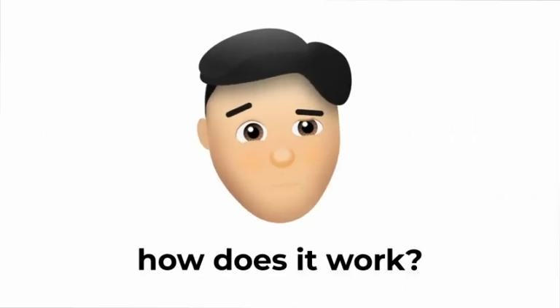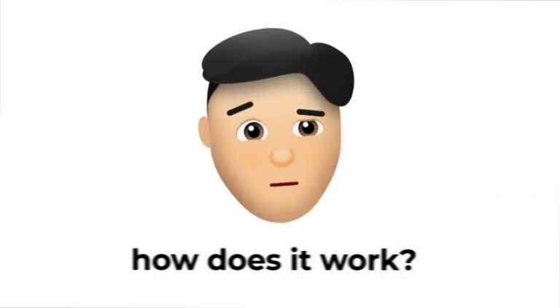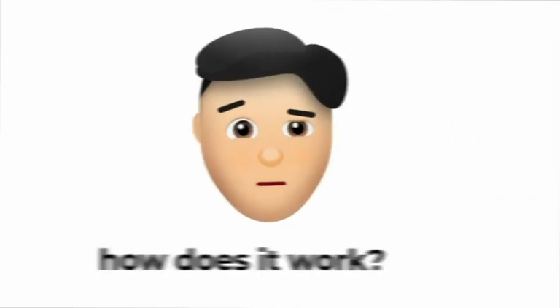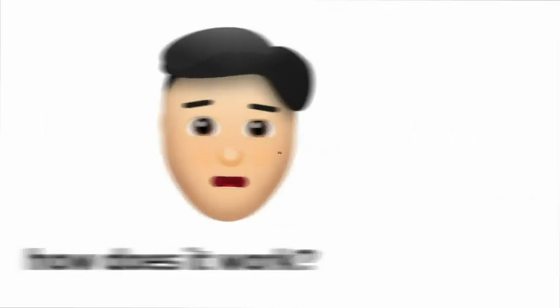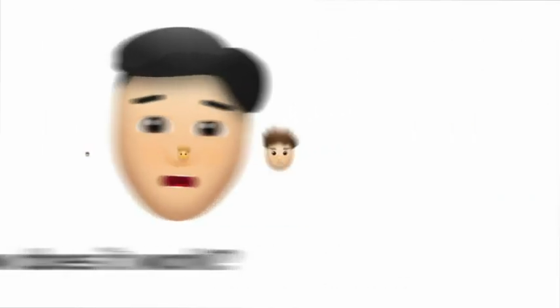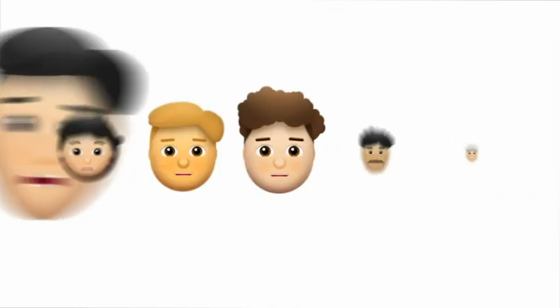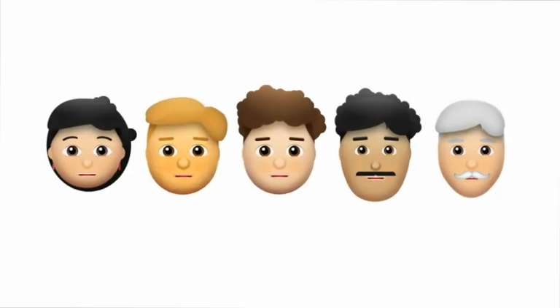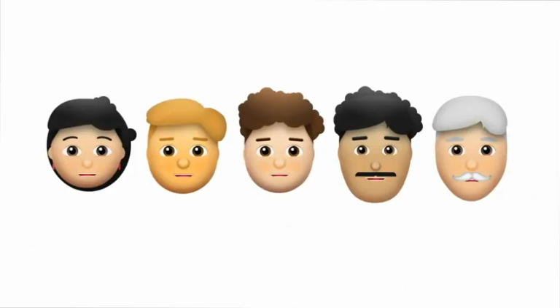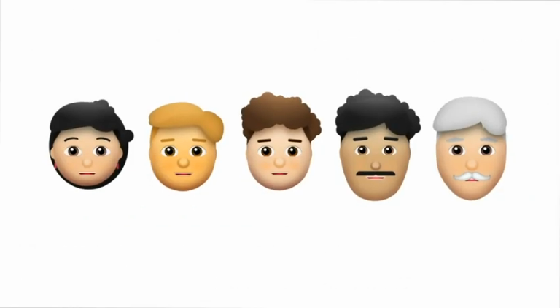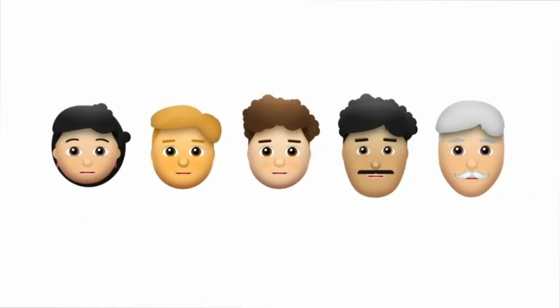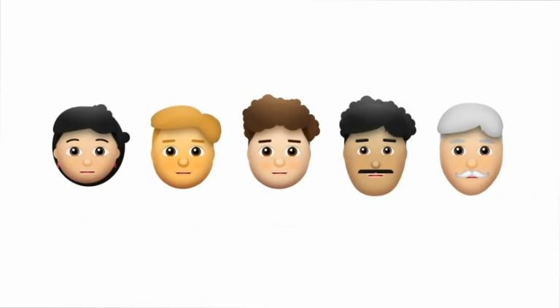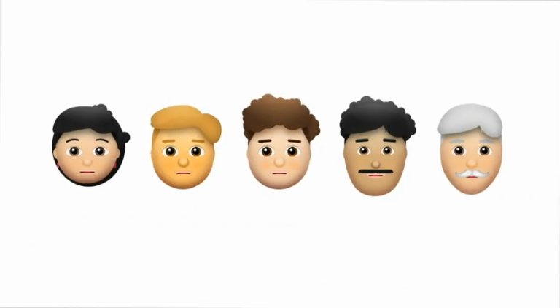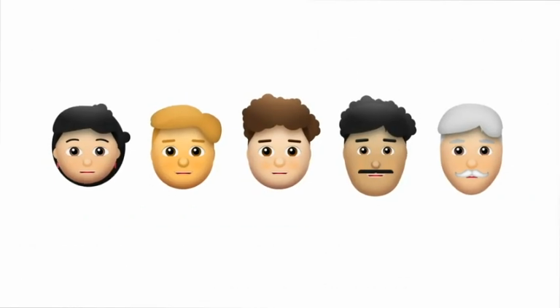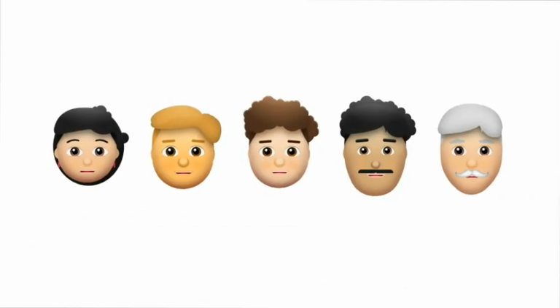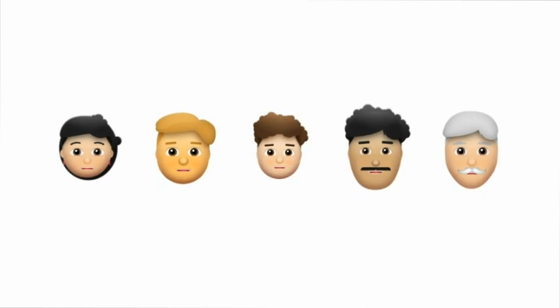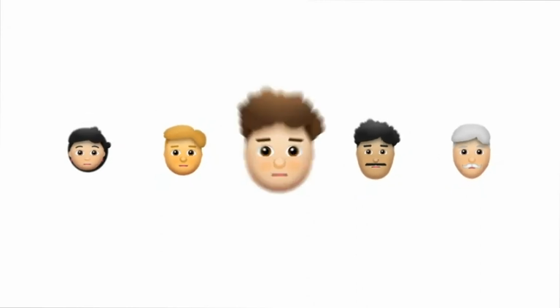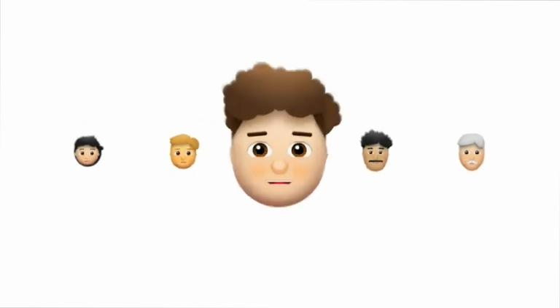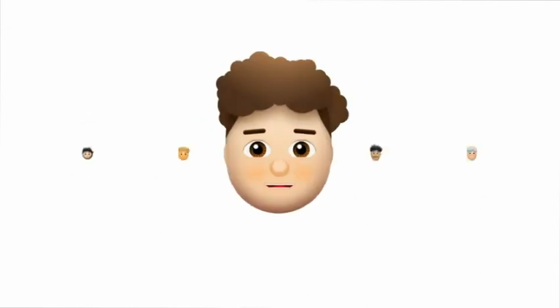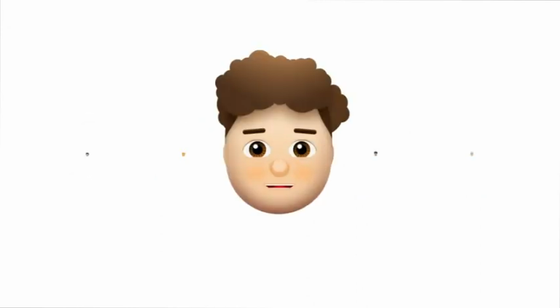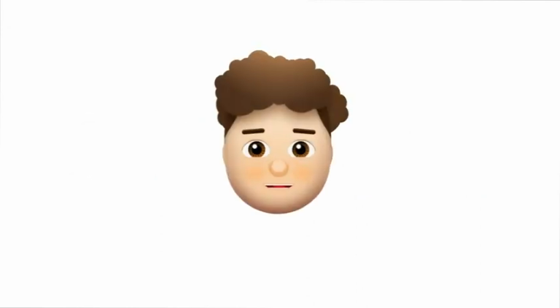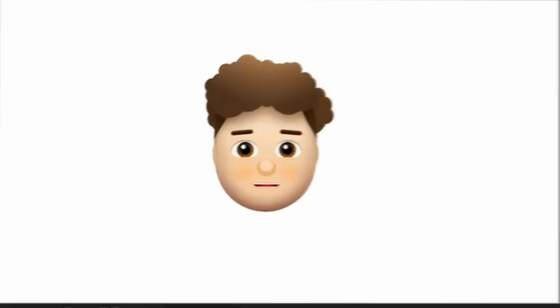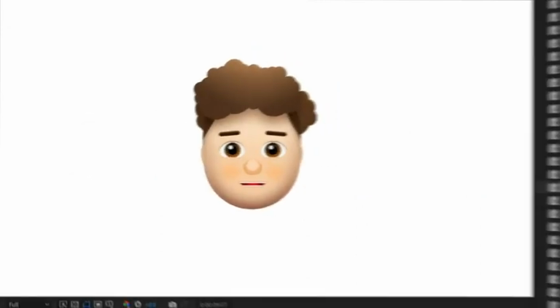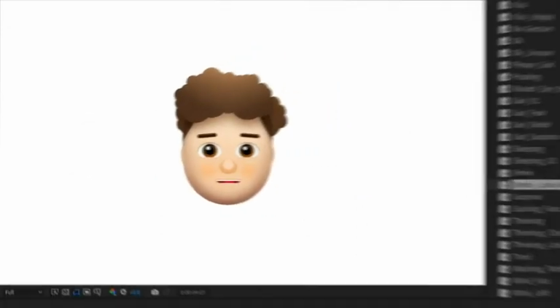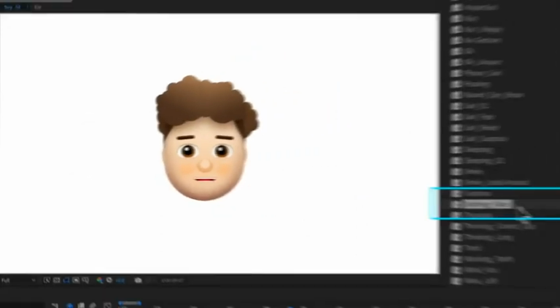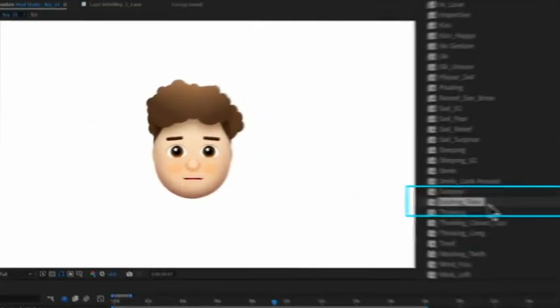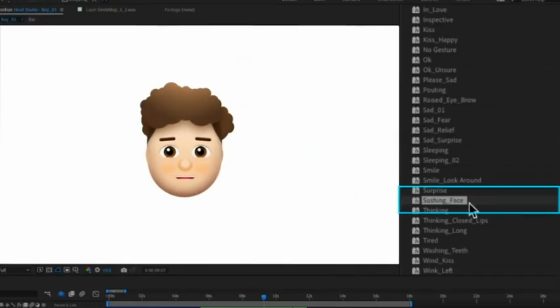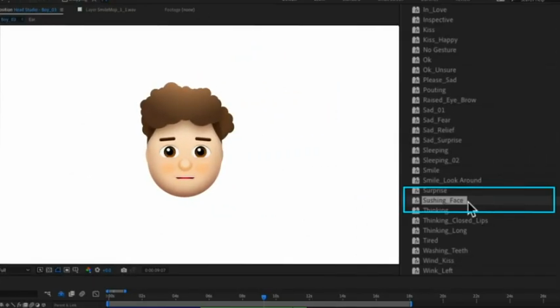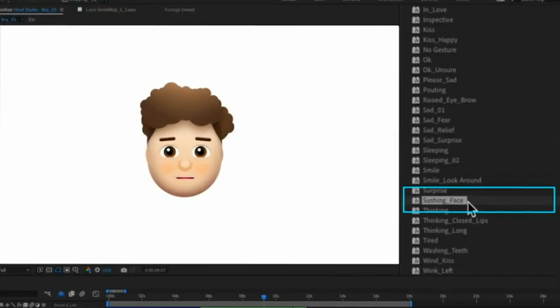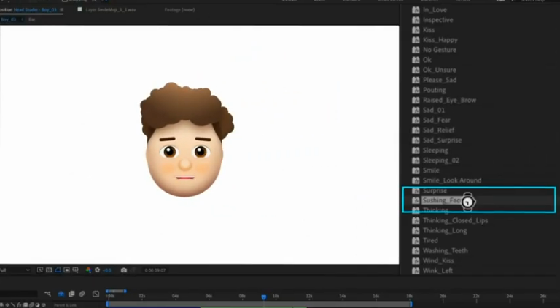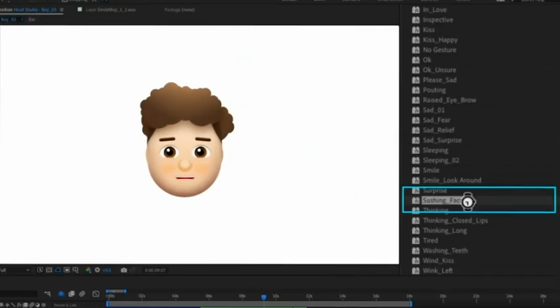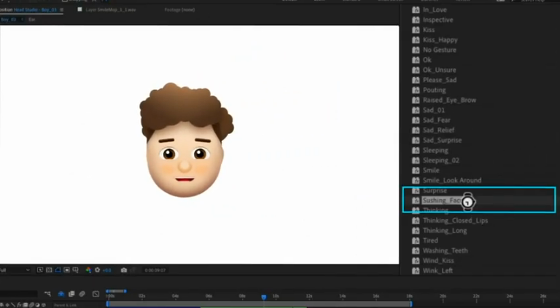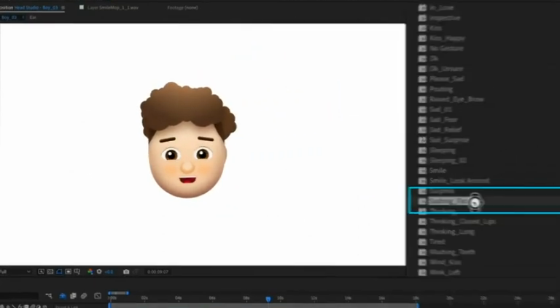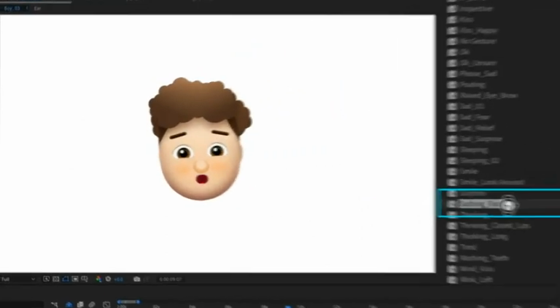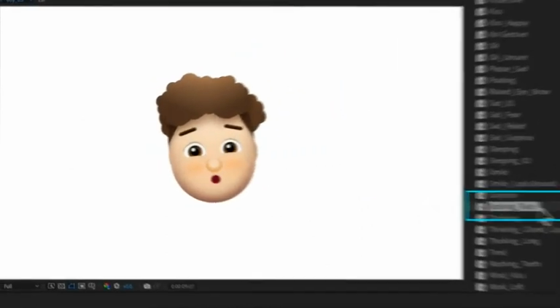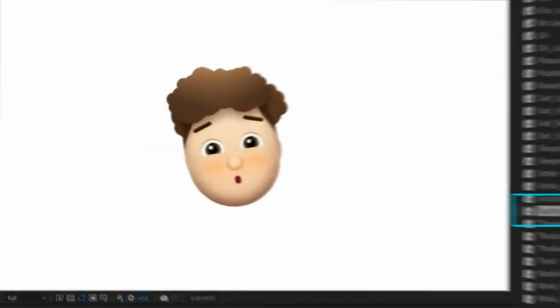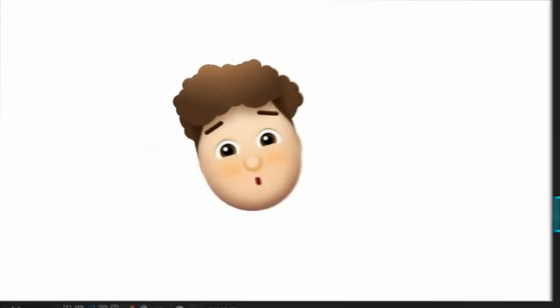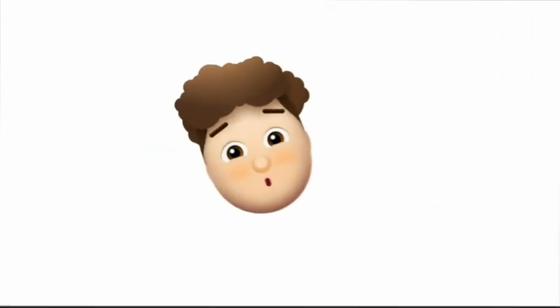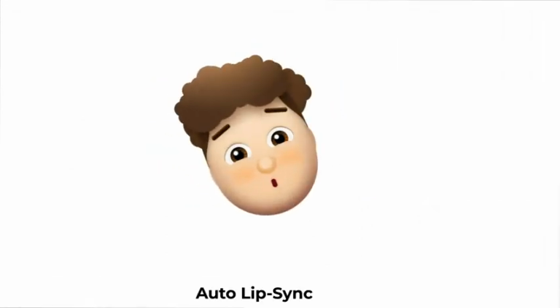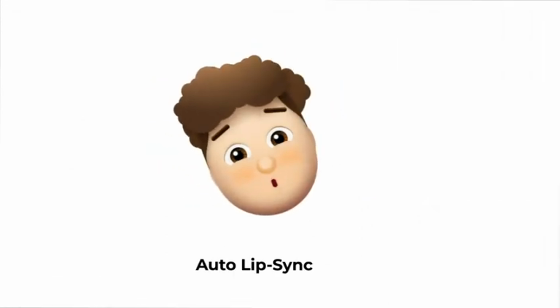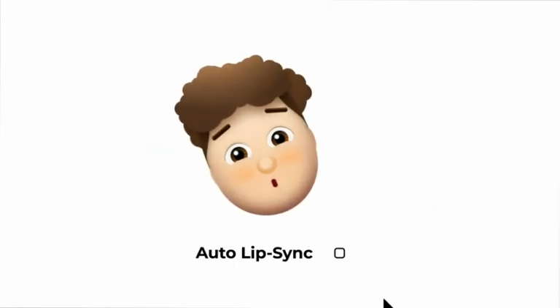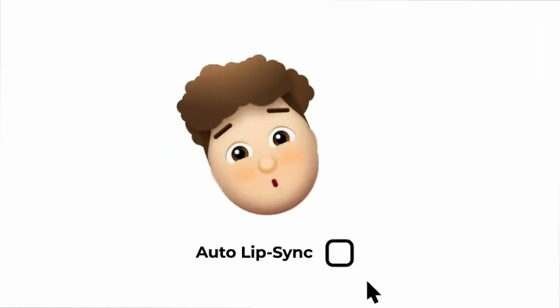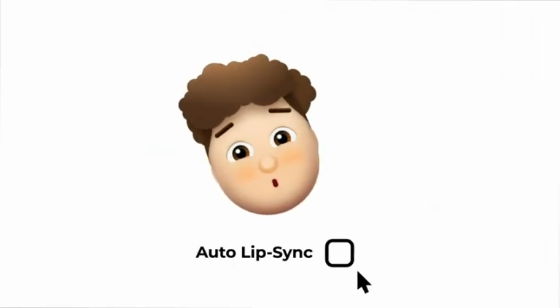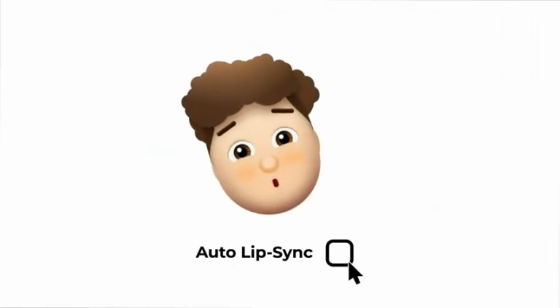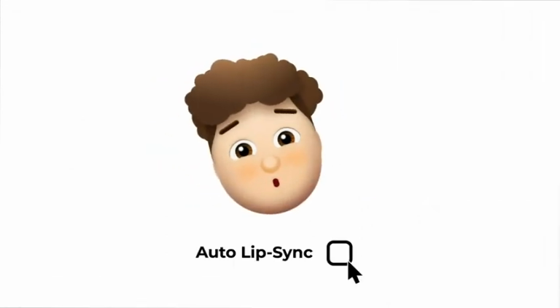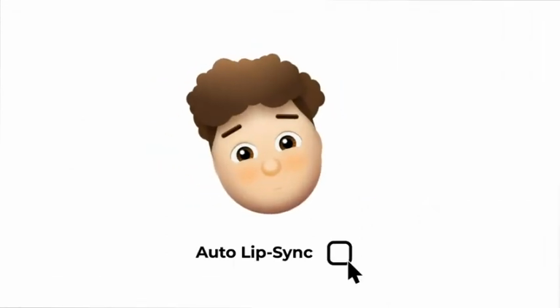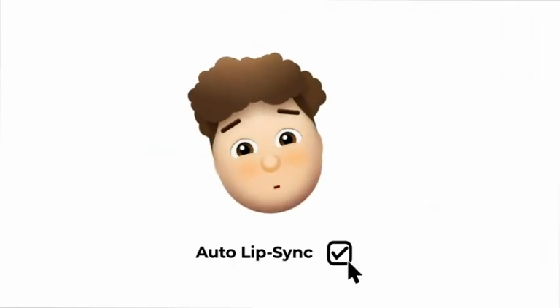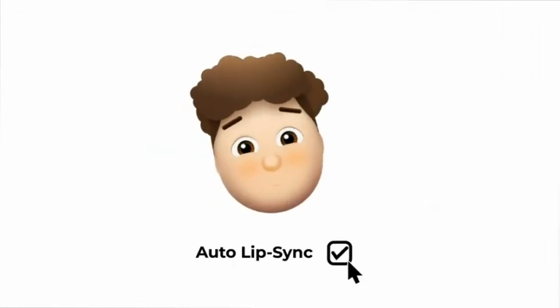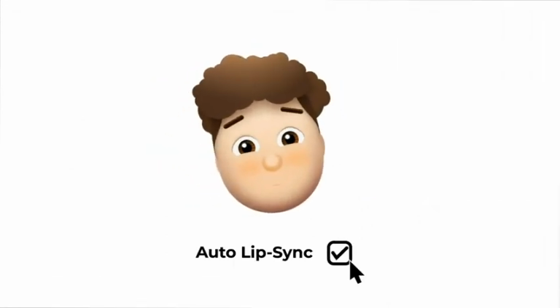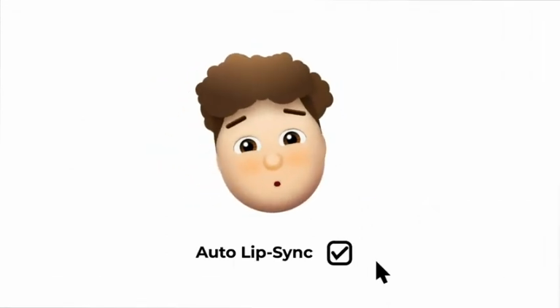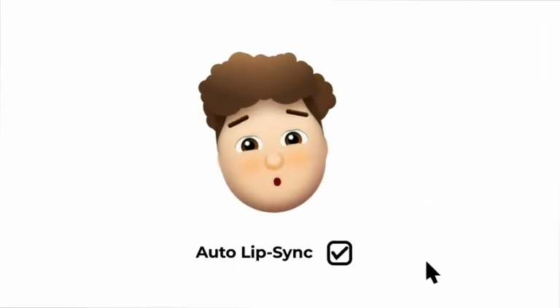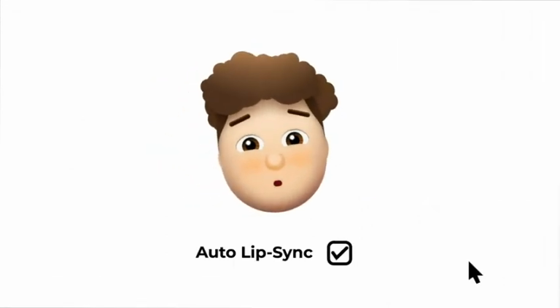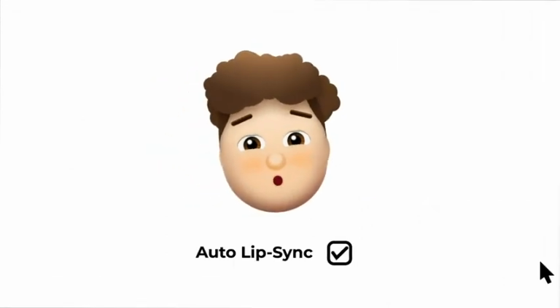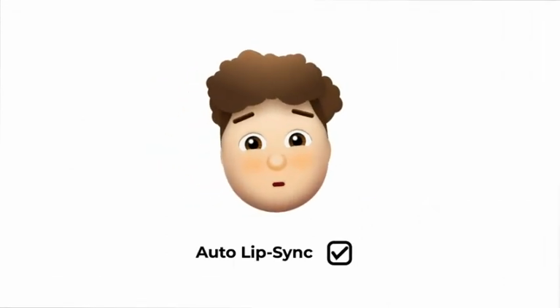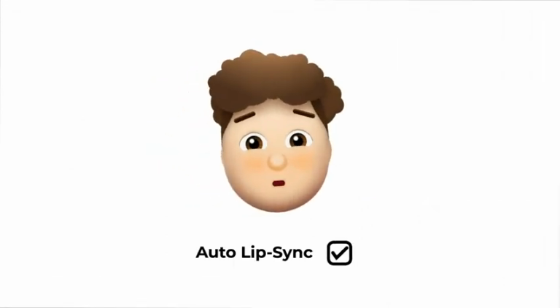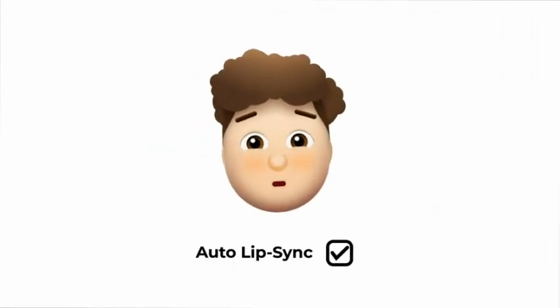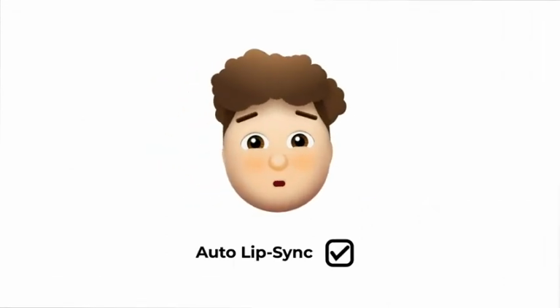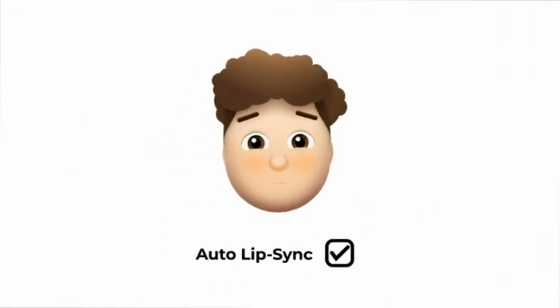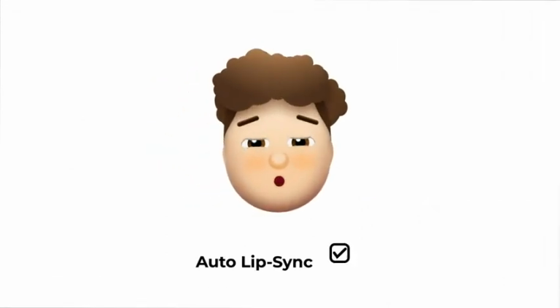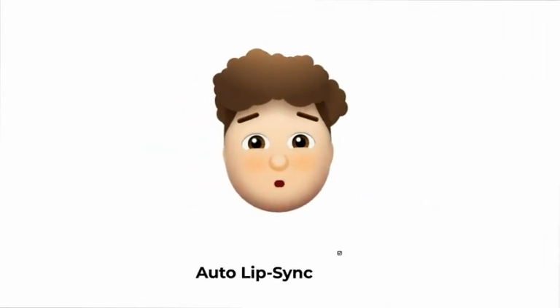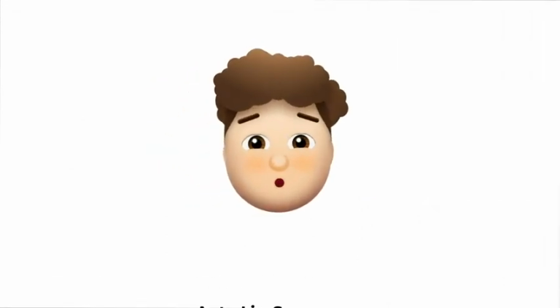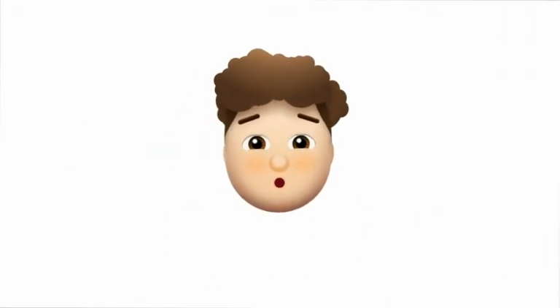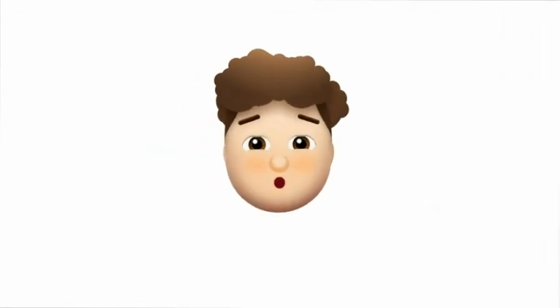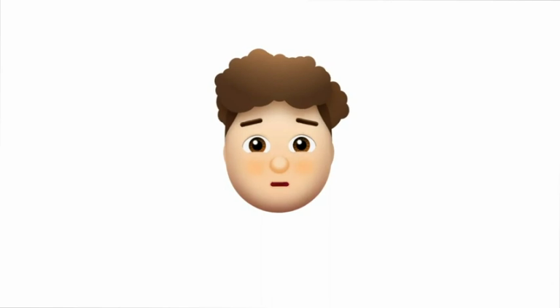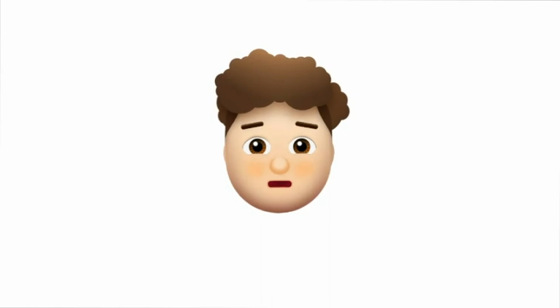It's easy. Simply select a character, add a pre-made animation, and auto-lip sync it to your voice.